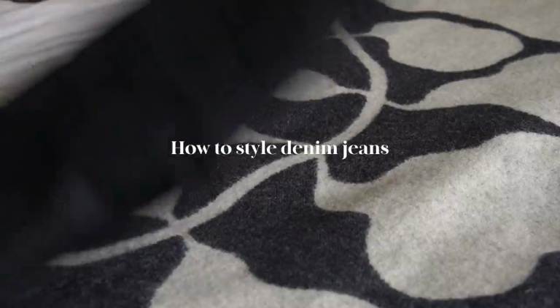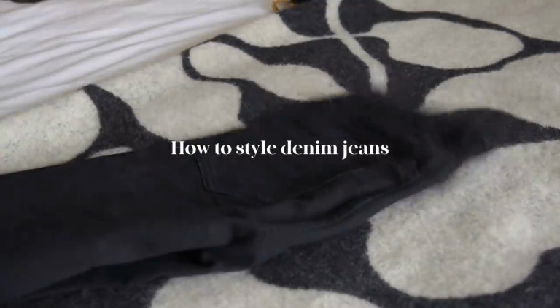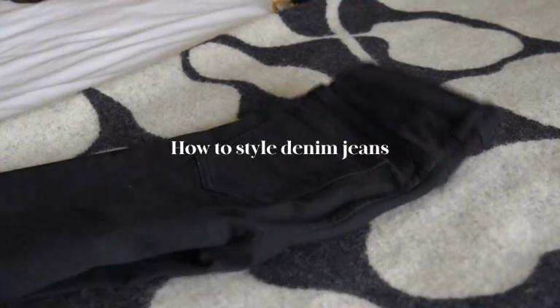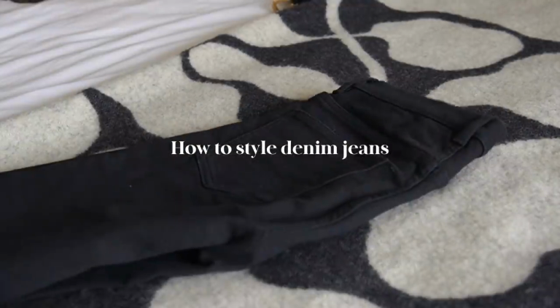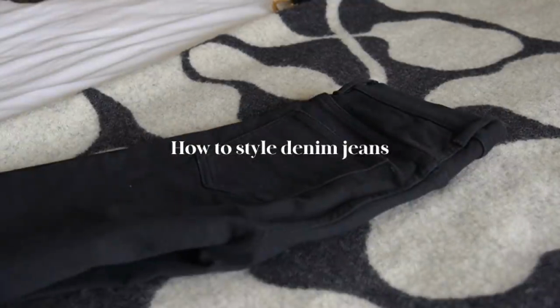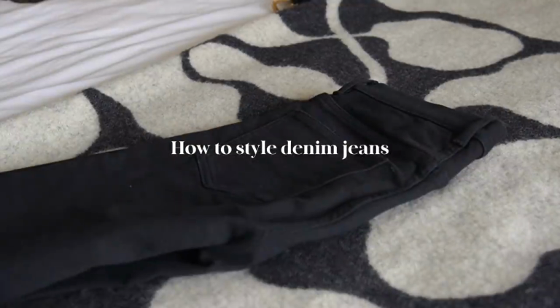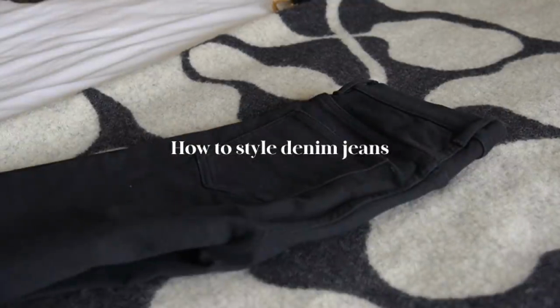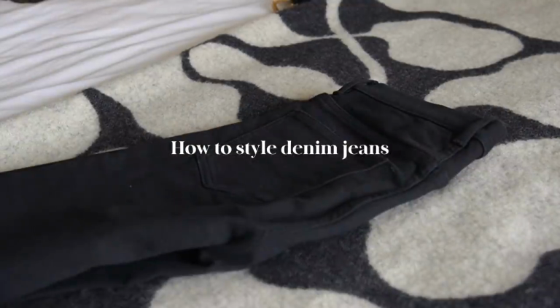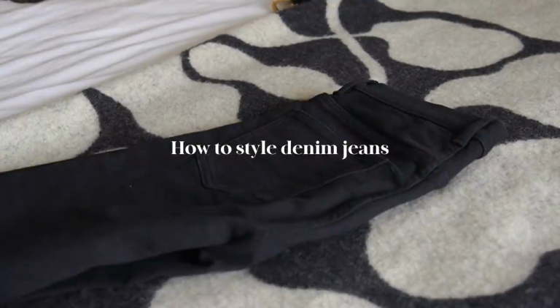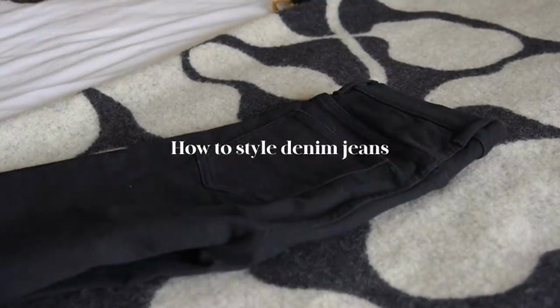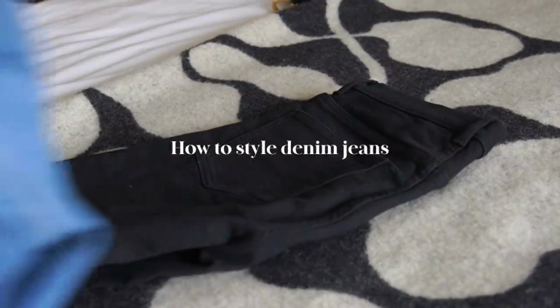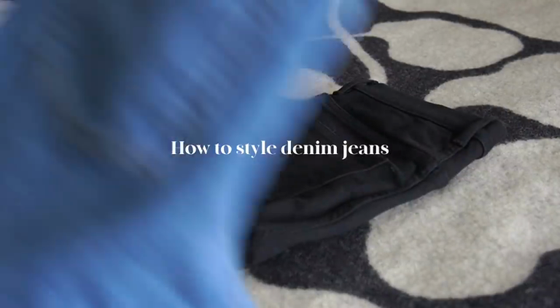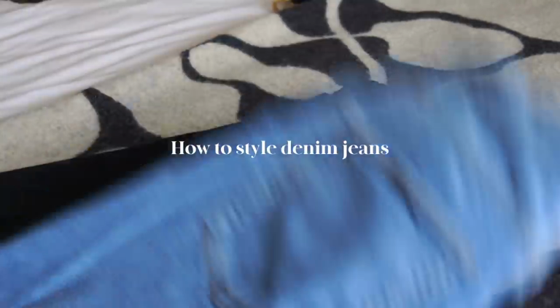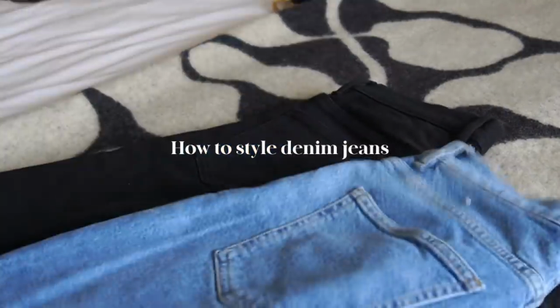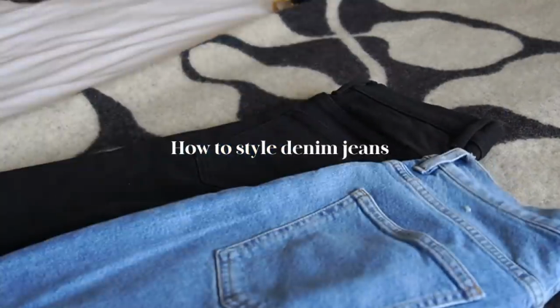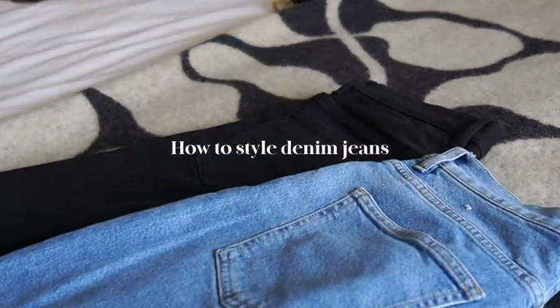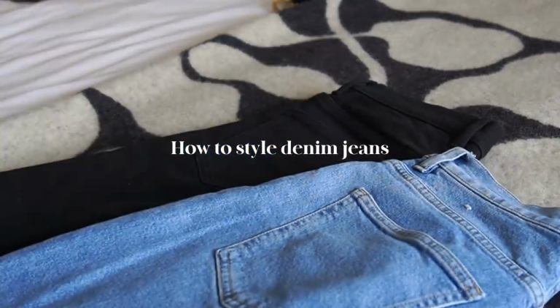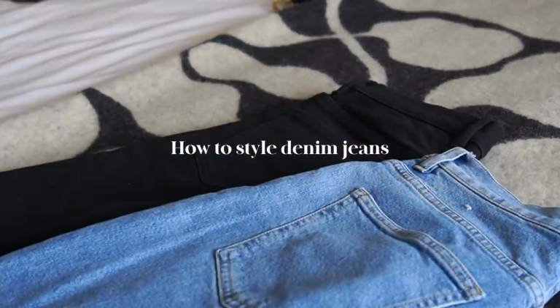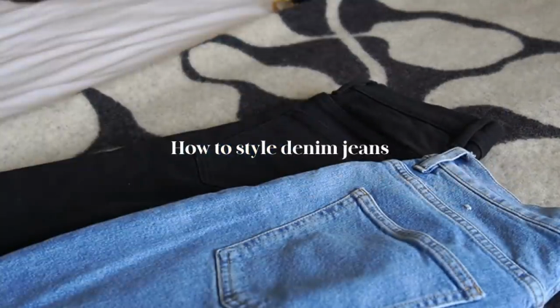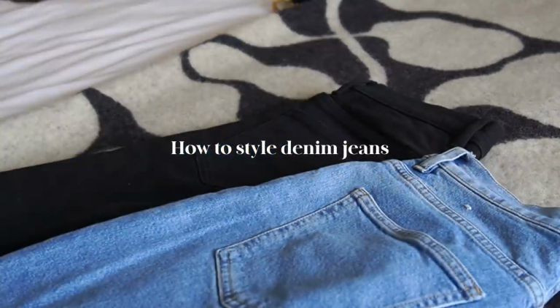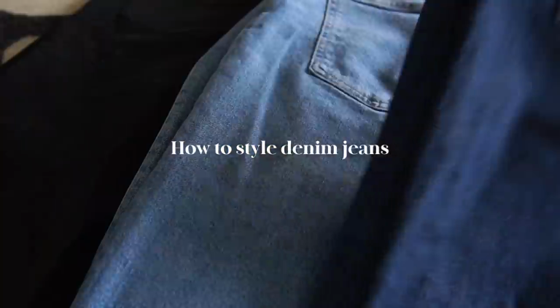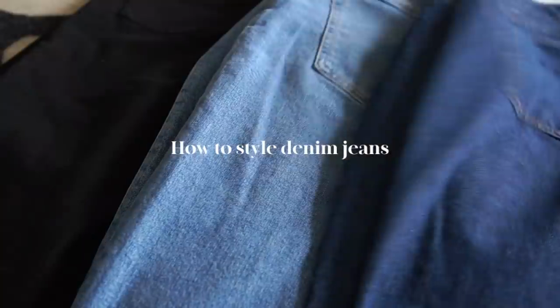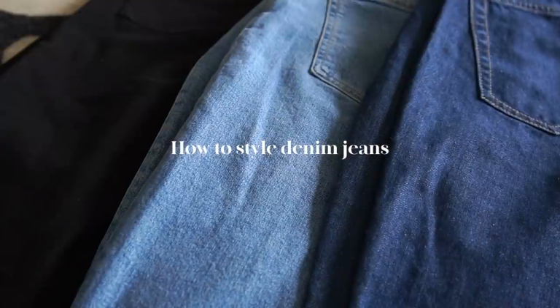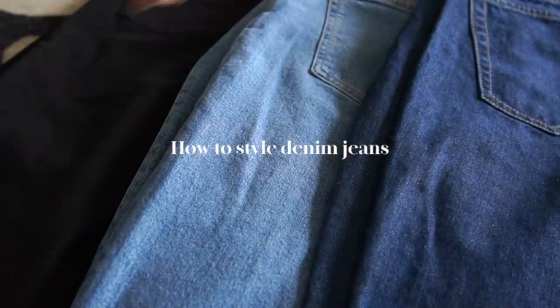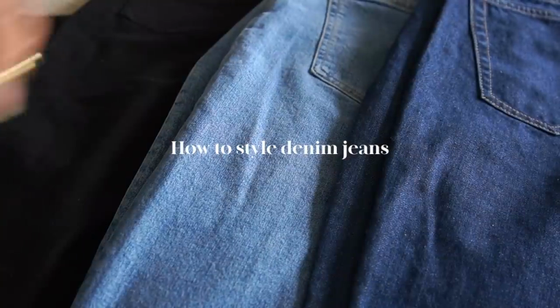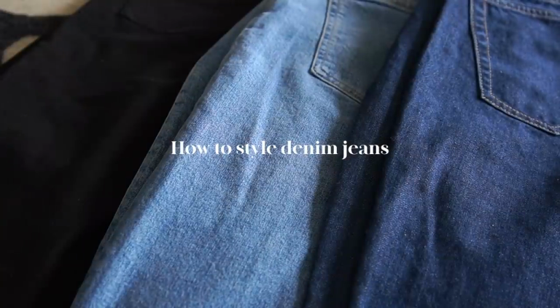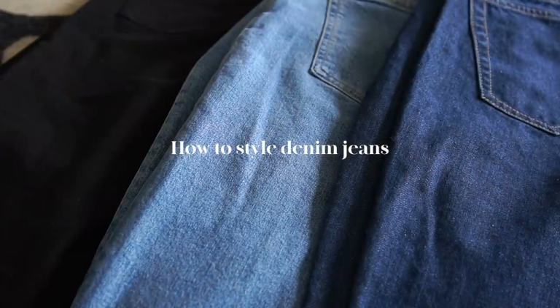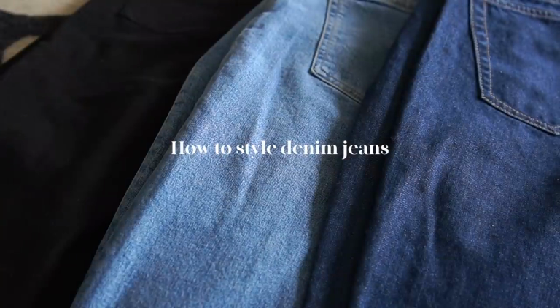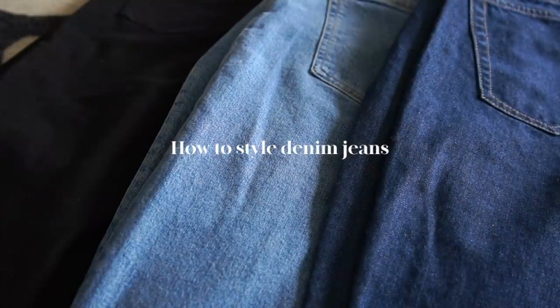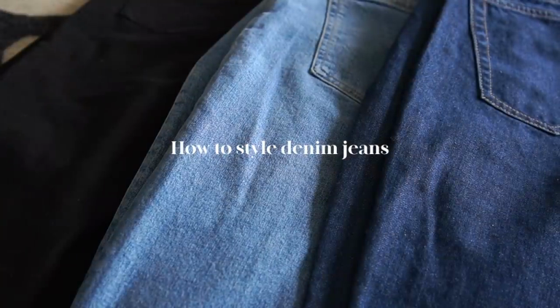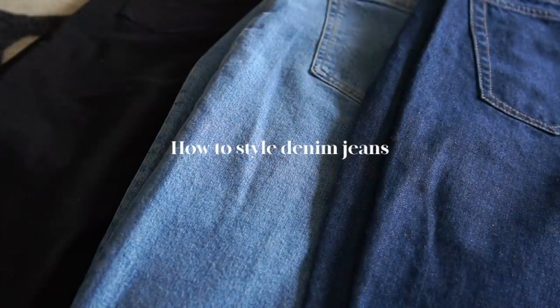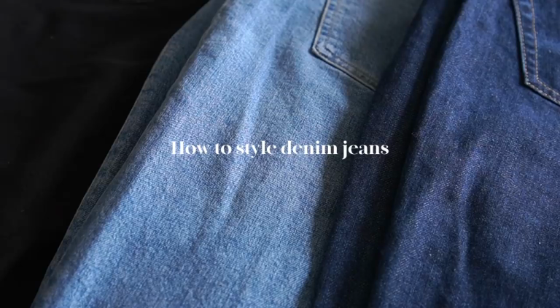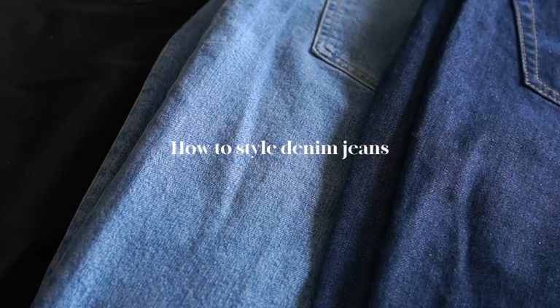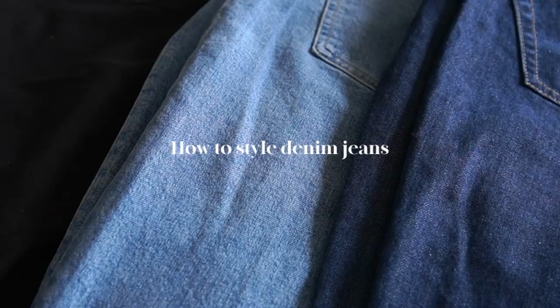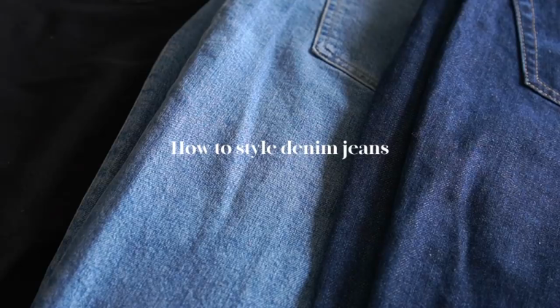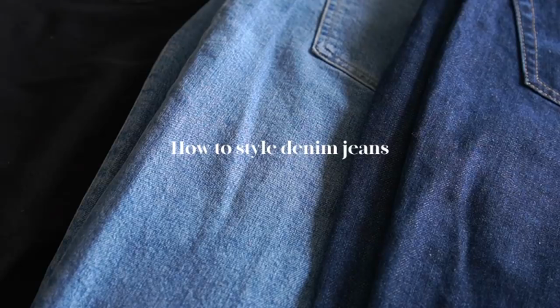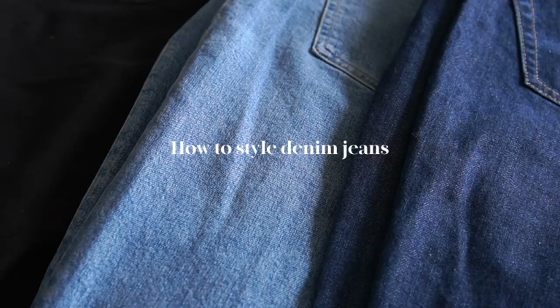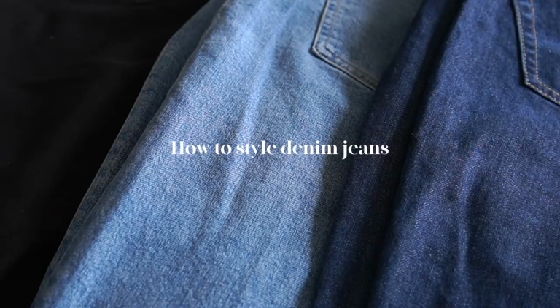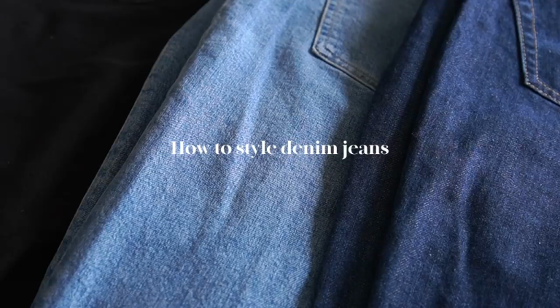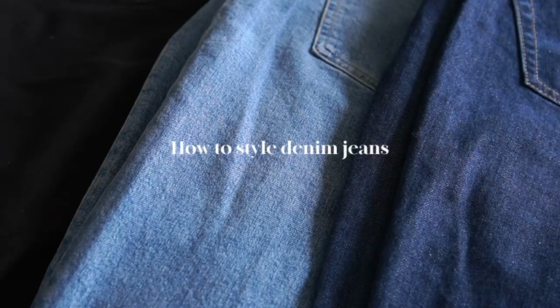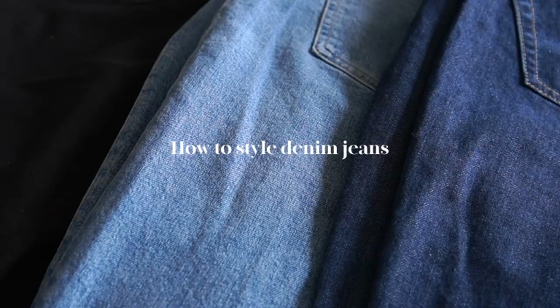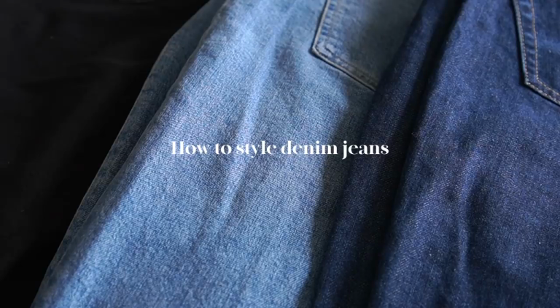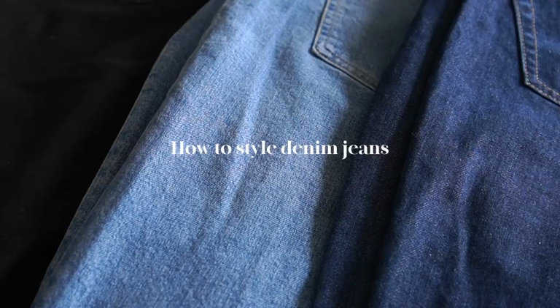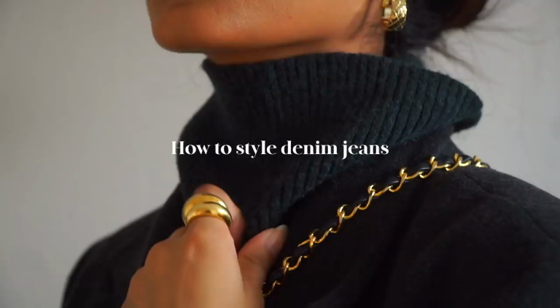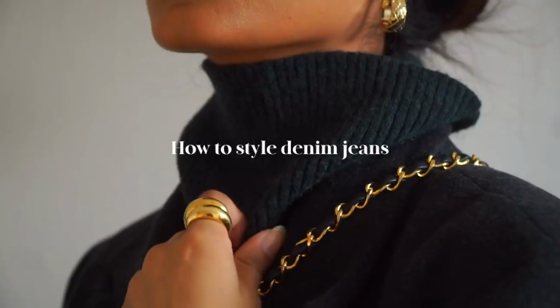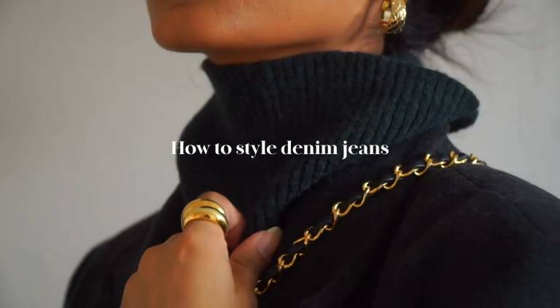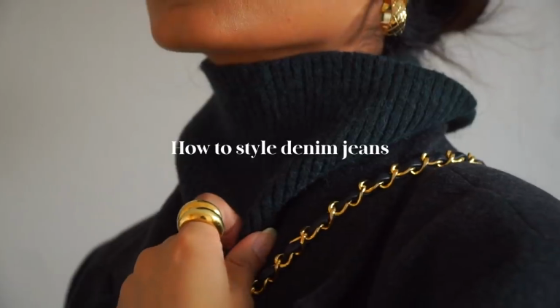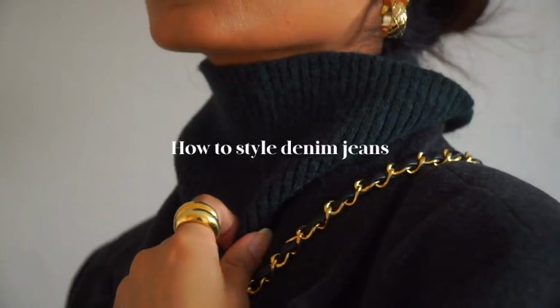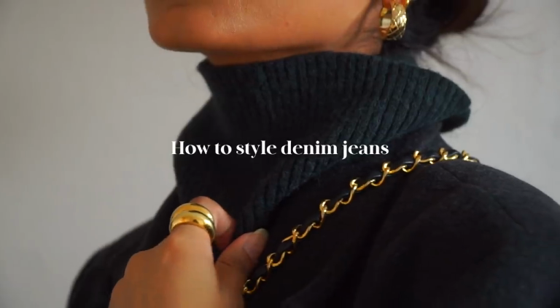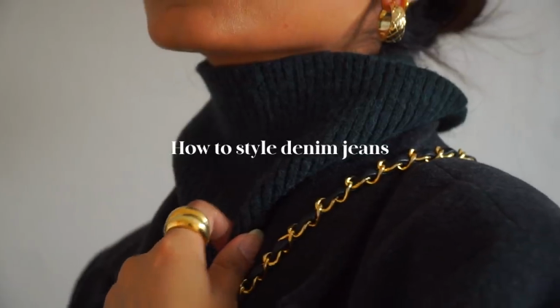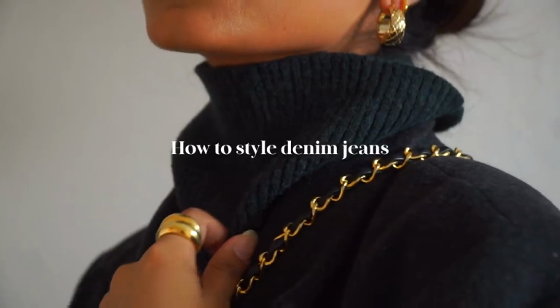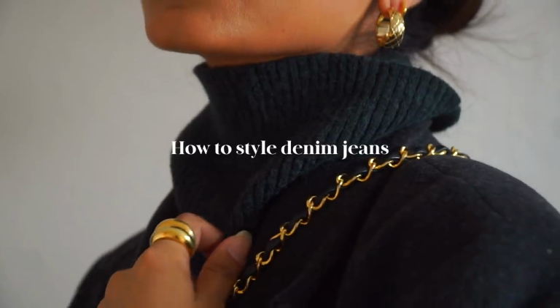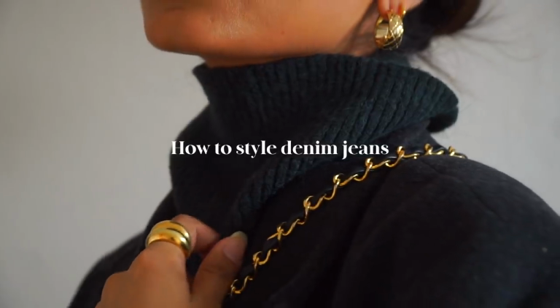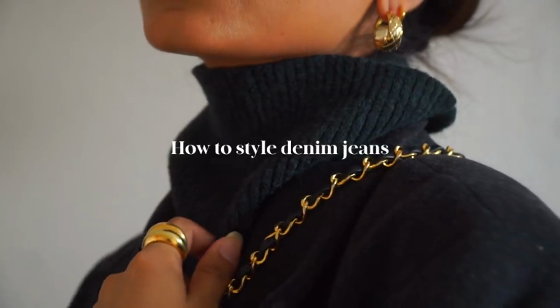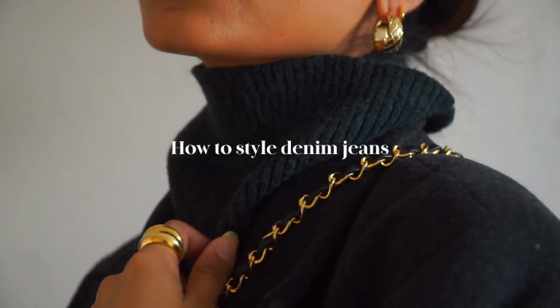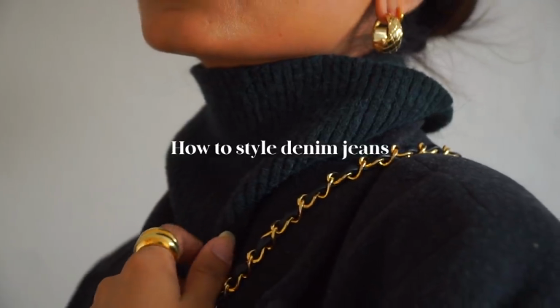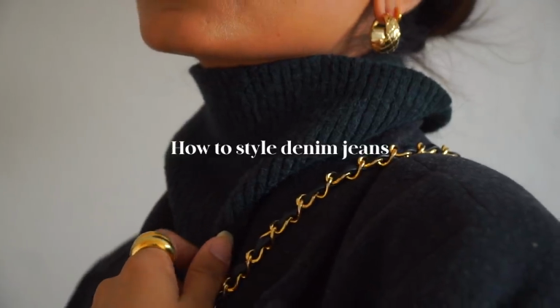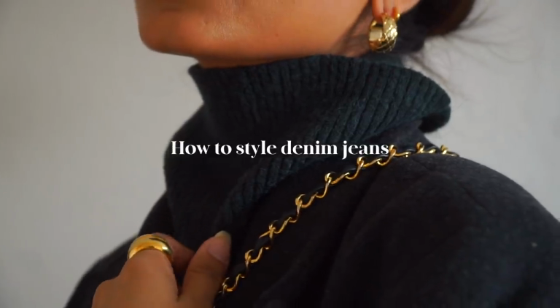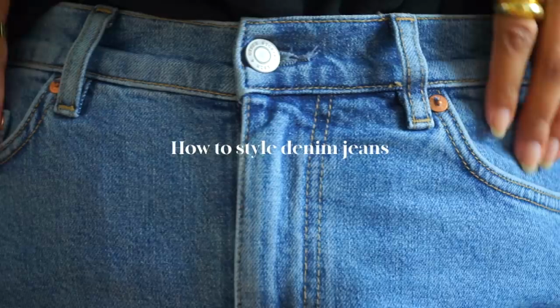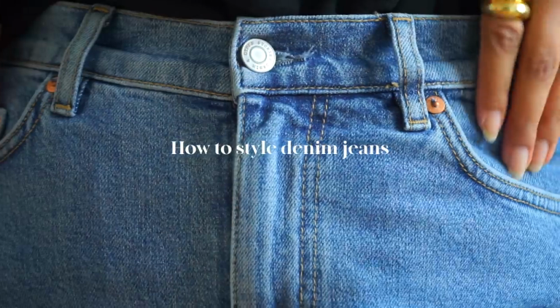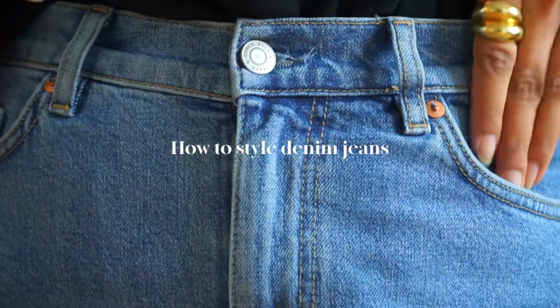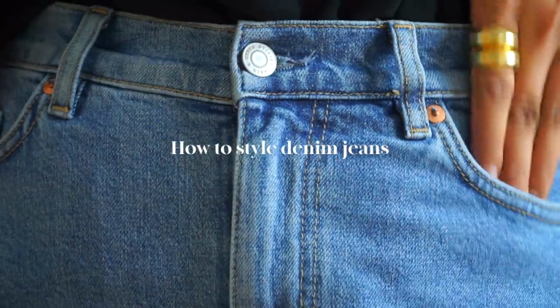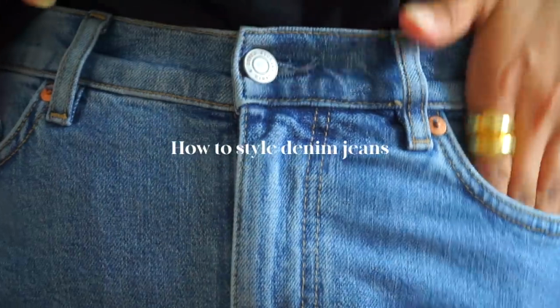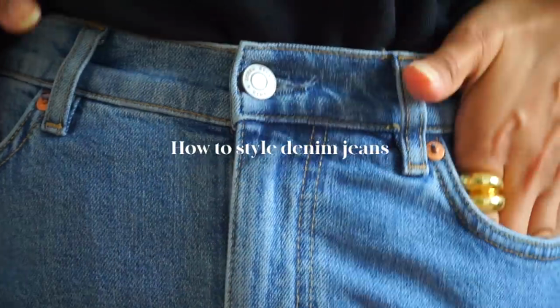Hey guys, welcome back to the channel. In this video, I'm going to be sharing different ways to style one of my favourite pieces: denim jeans.